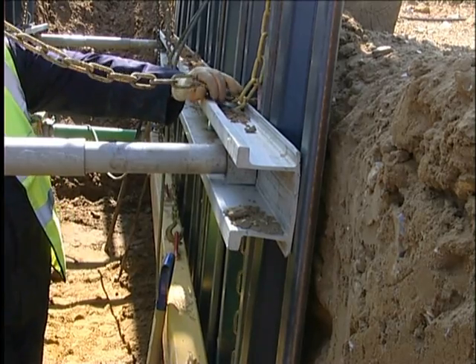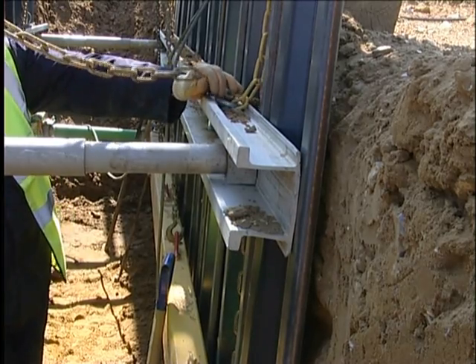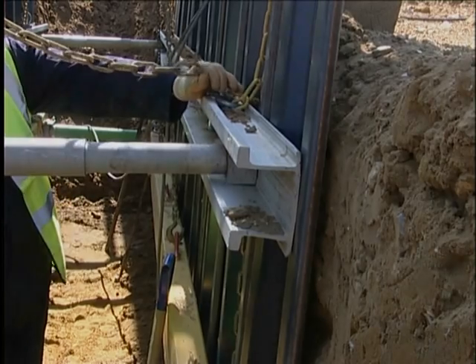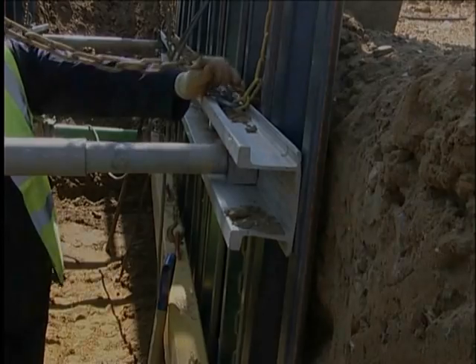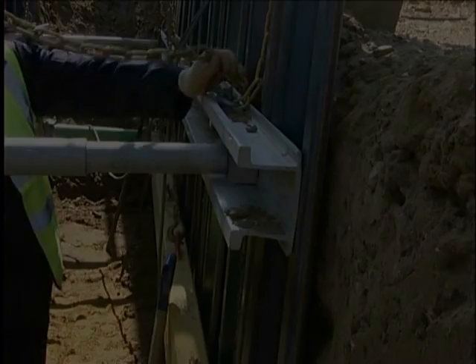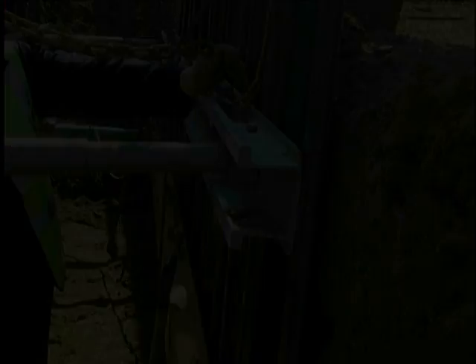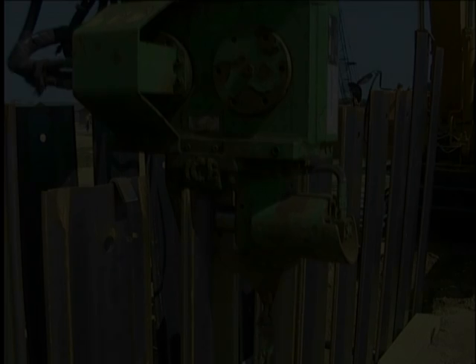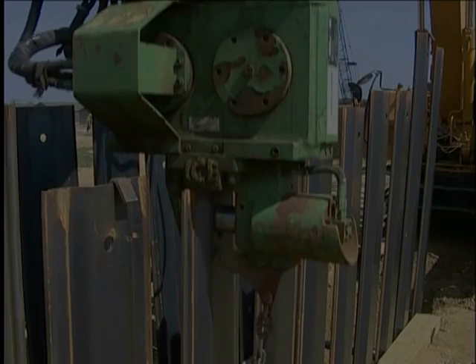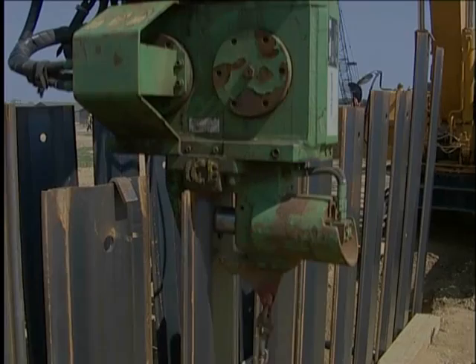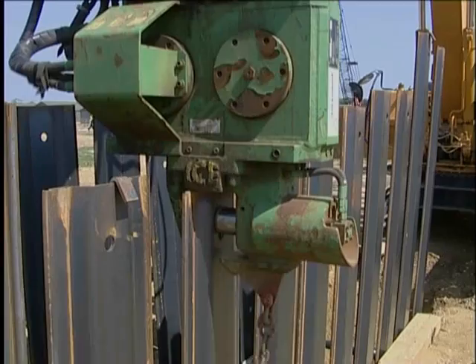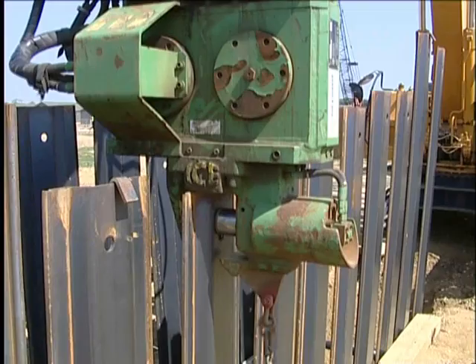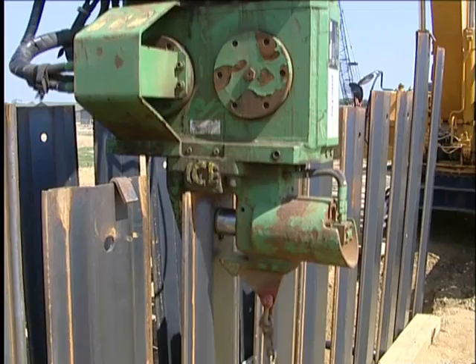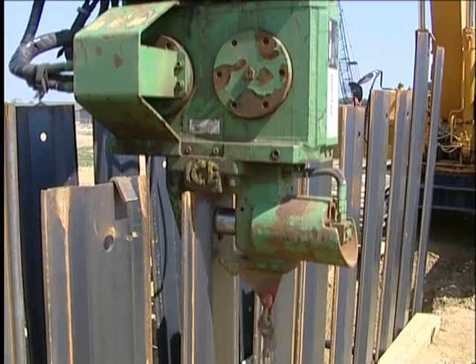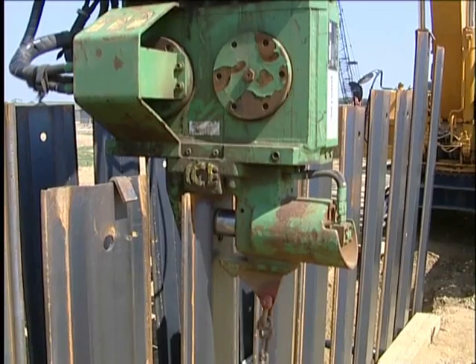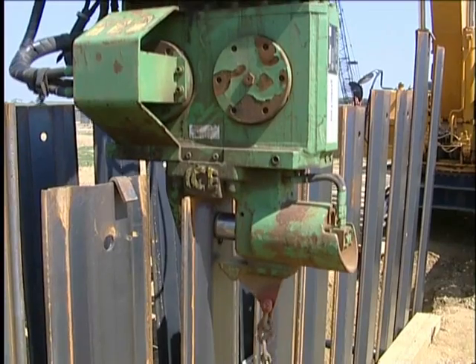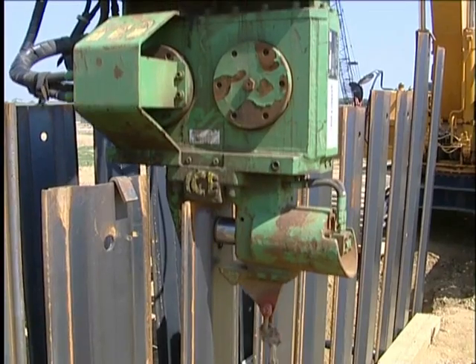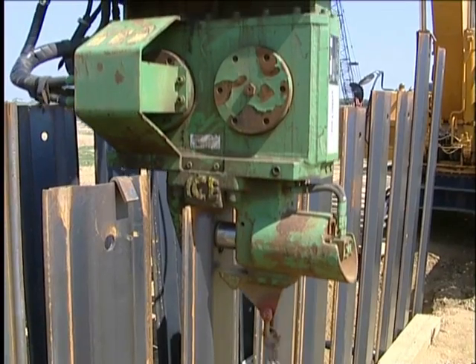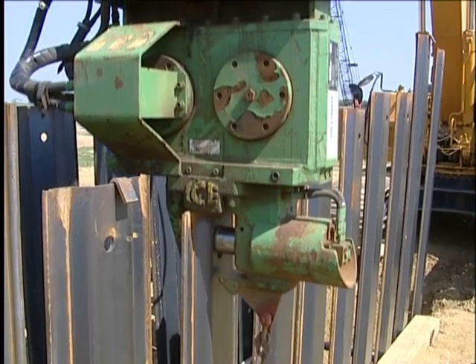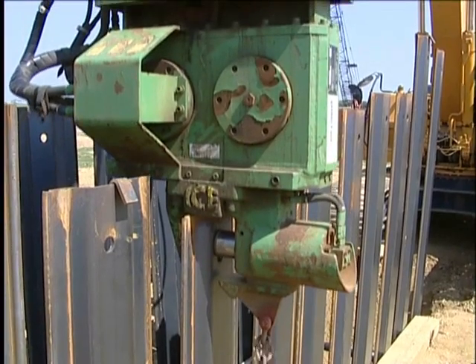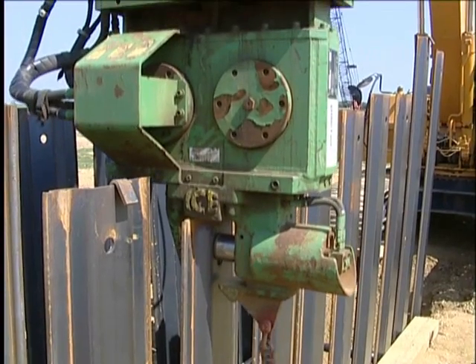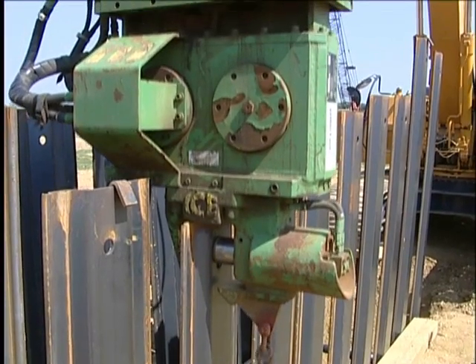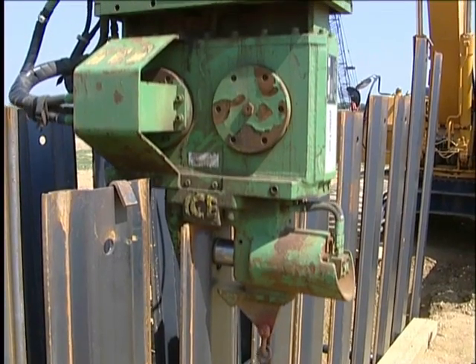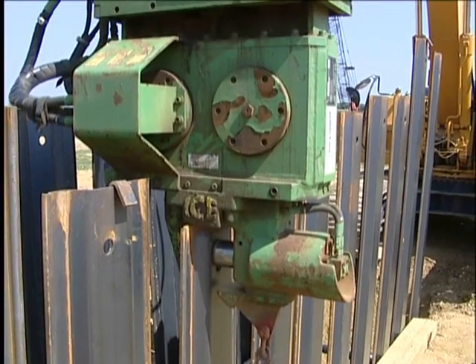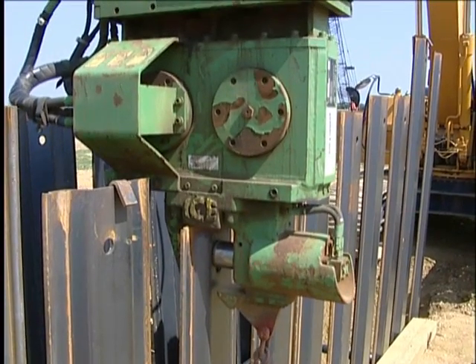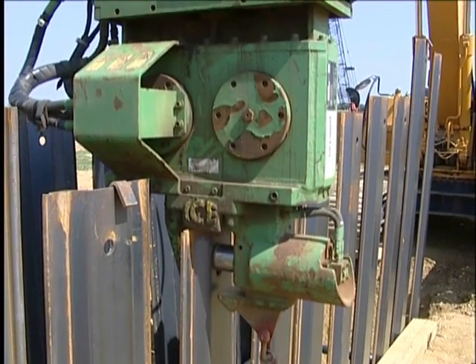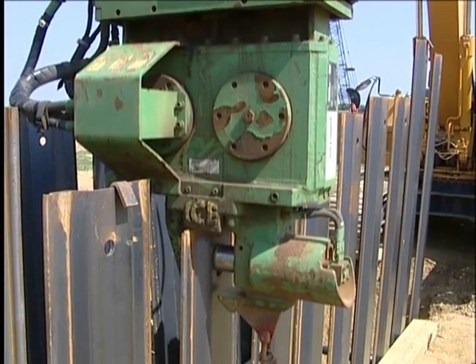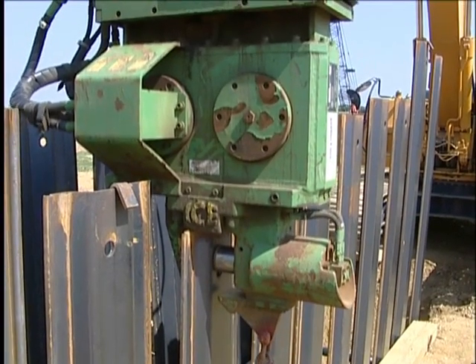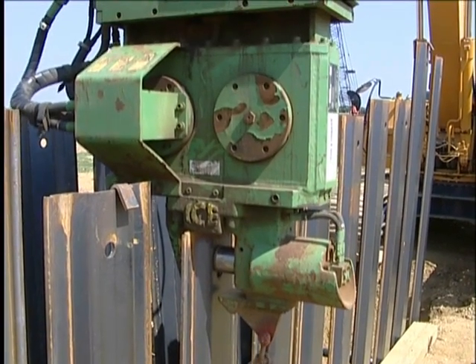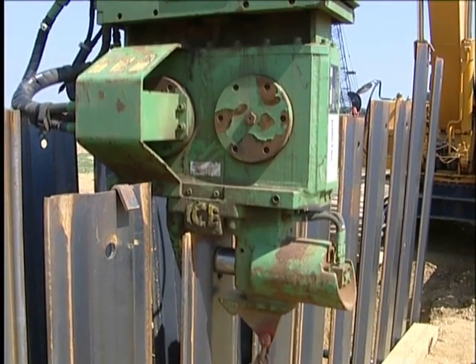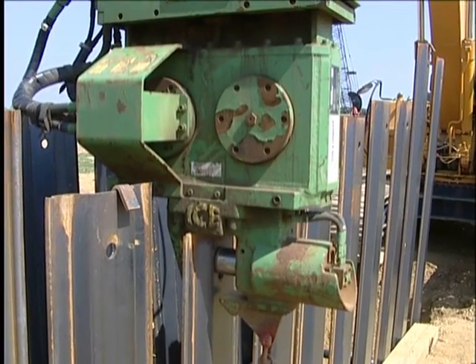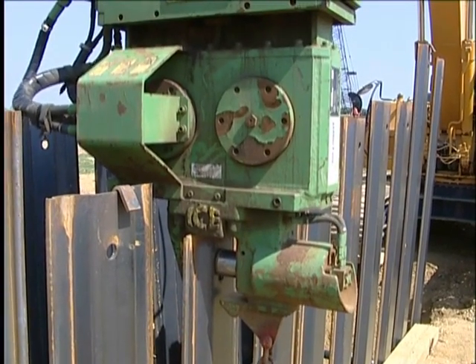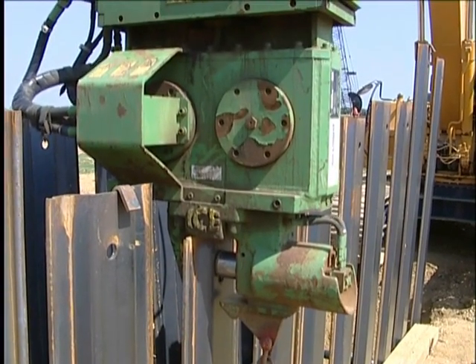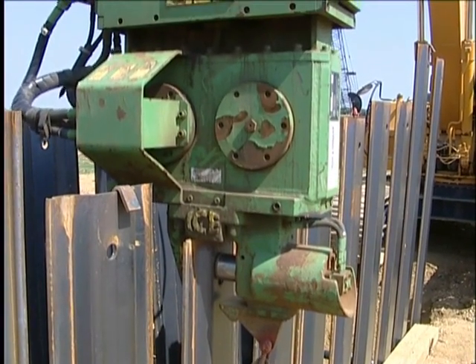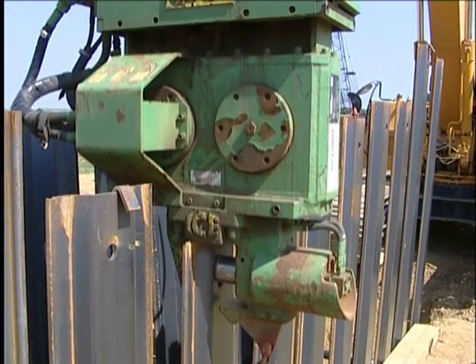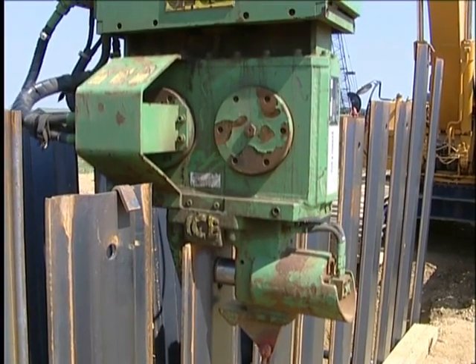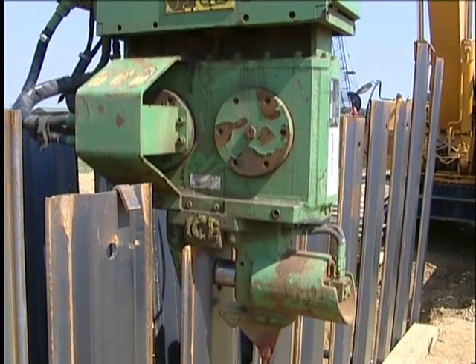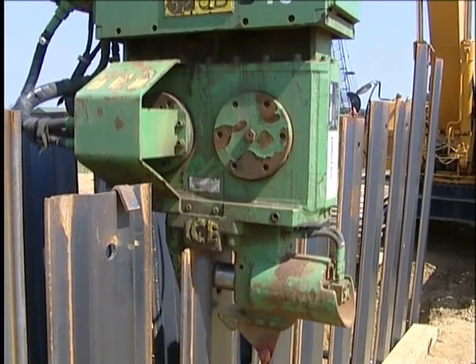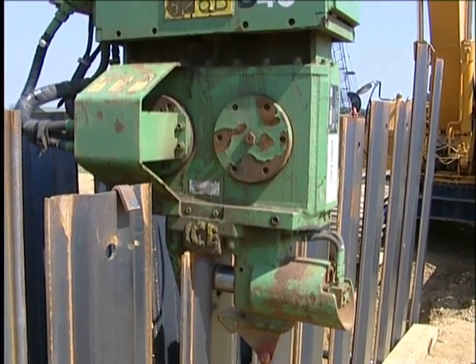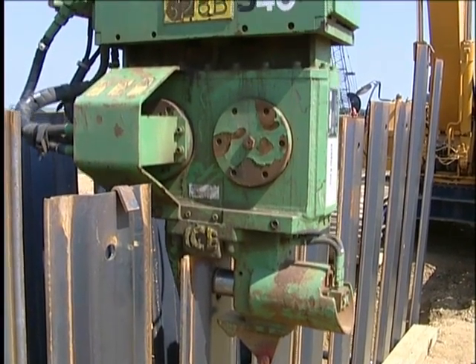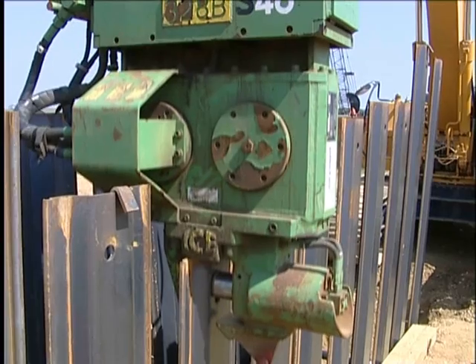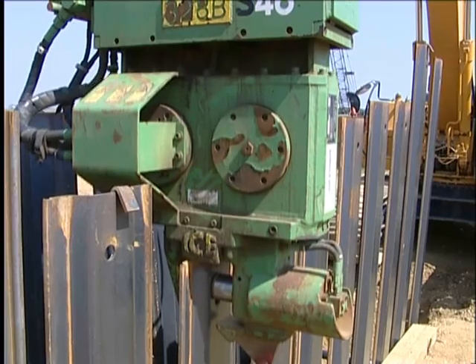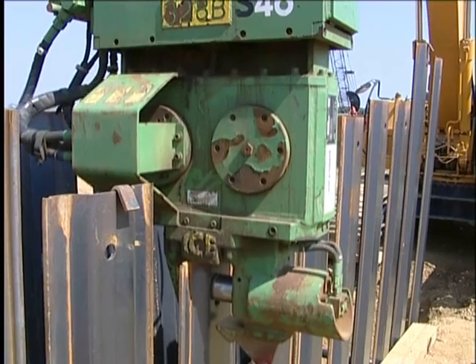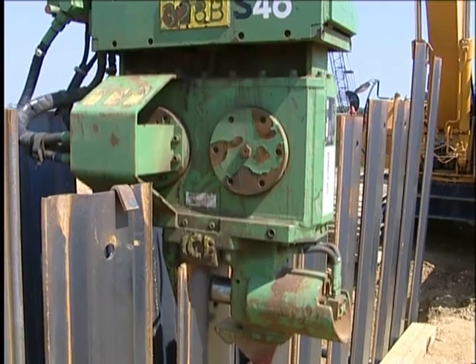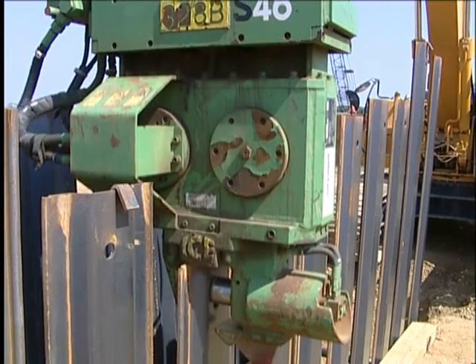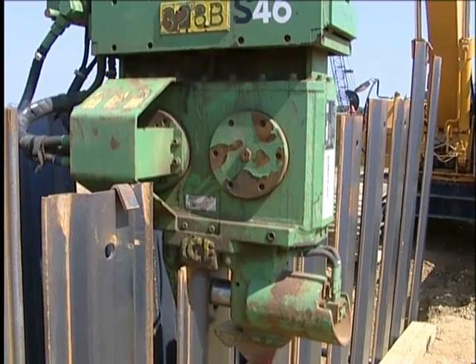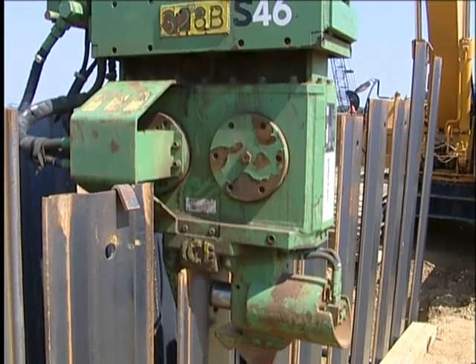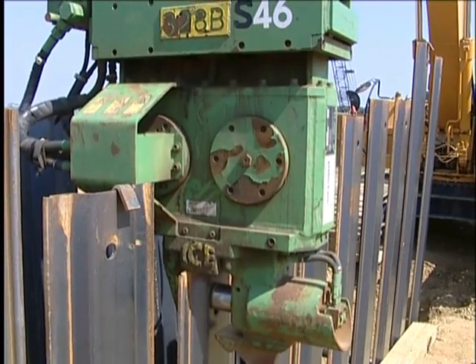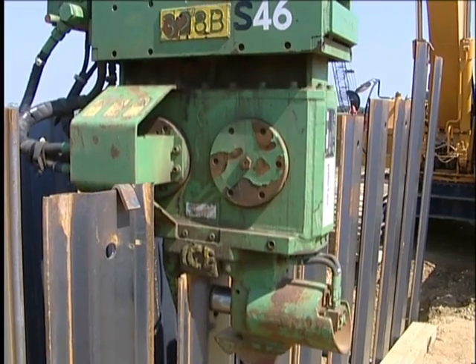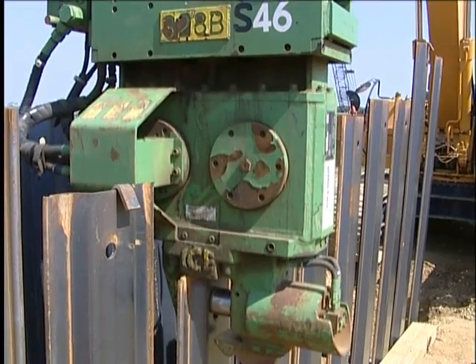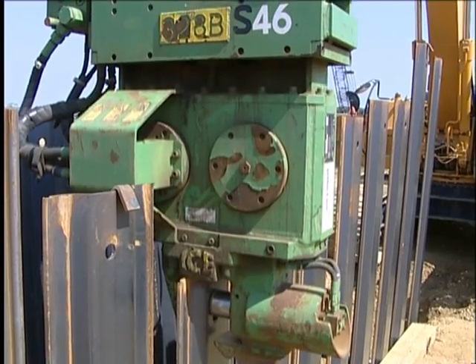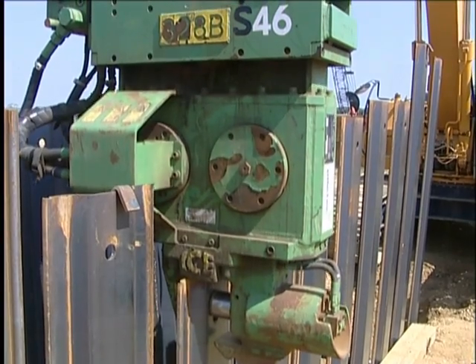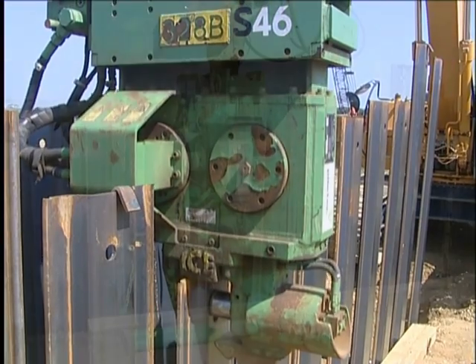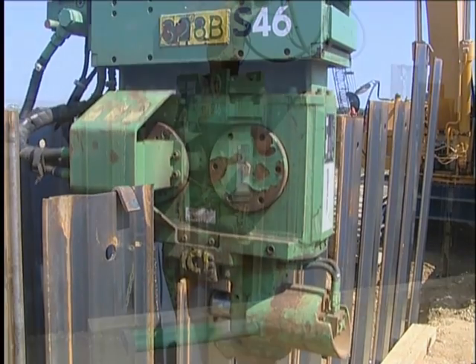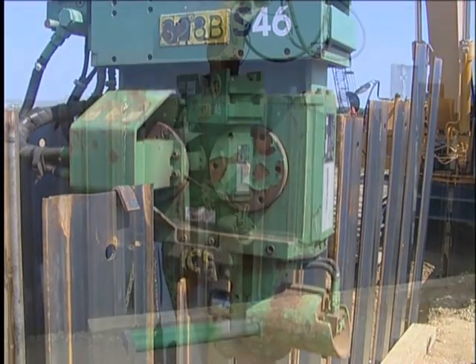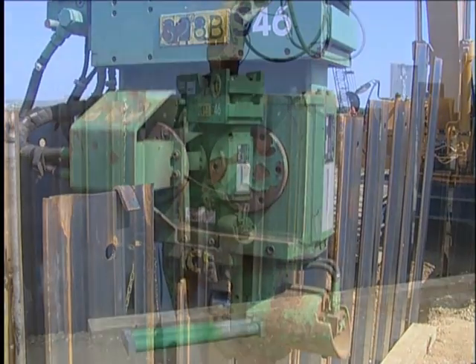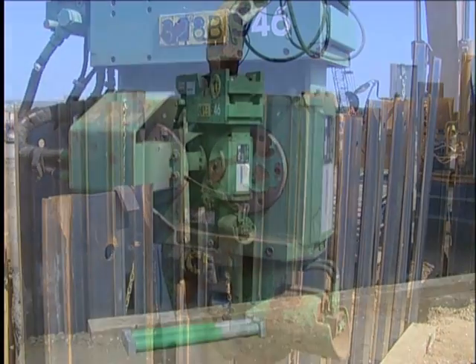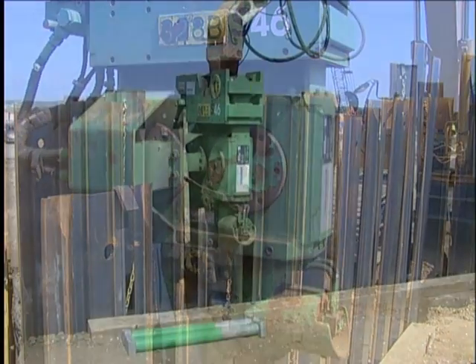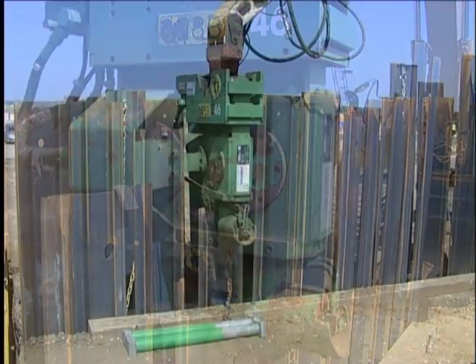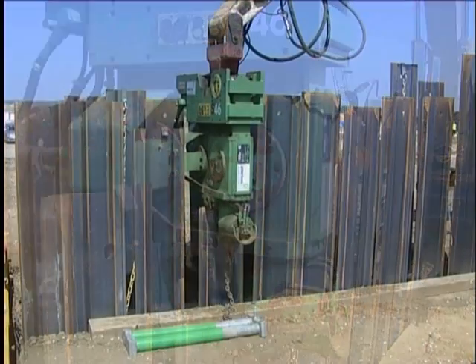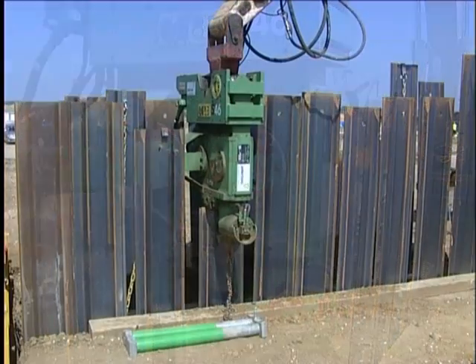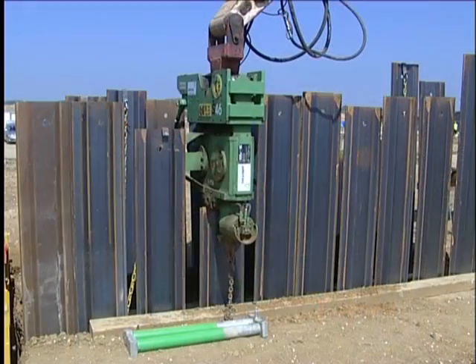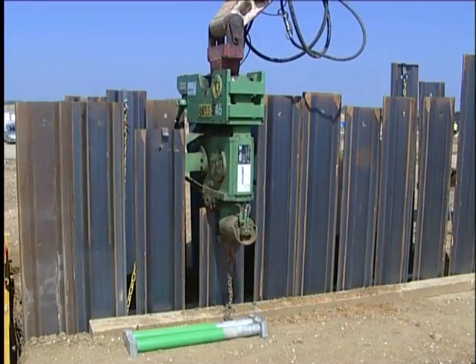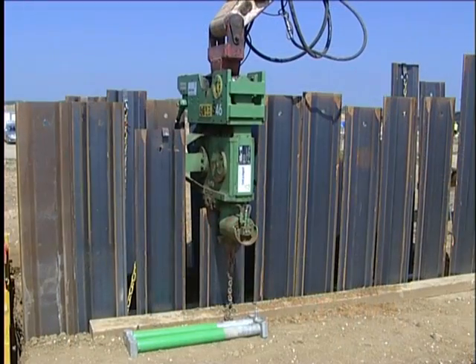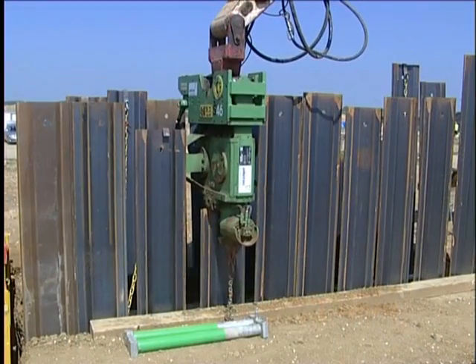An excavator-mounted vibratory hammer is demonstrated here to show how effective this method of sheet installation is.